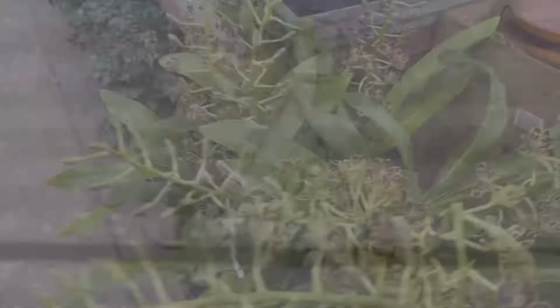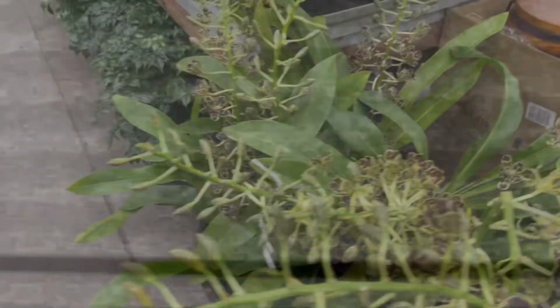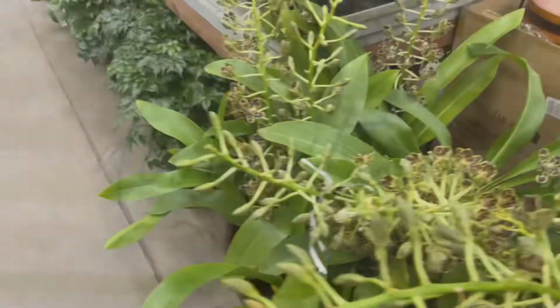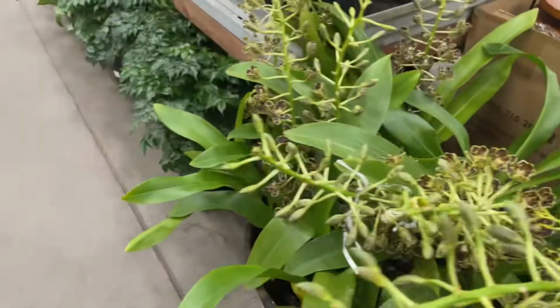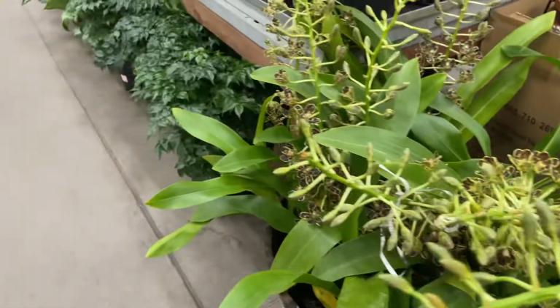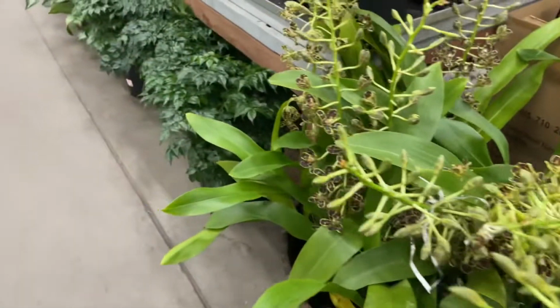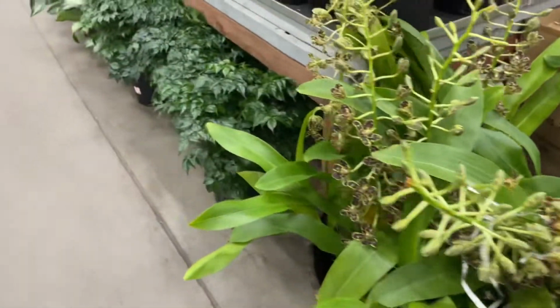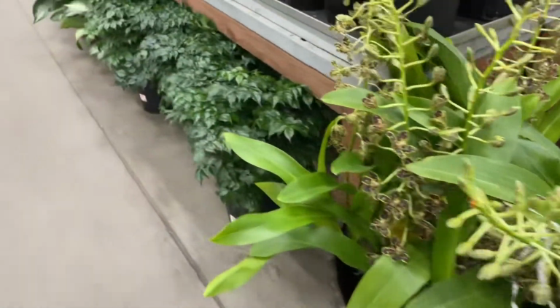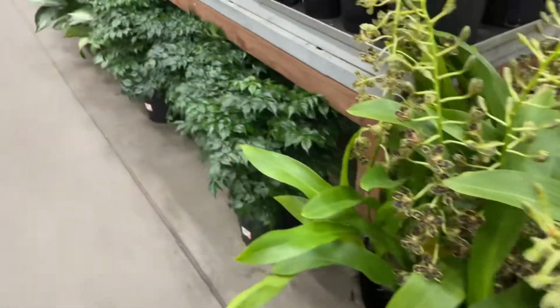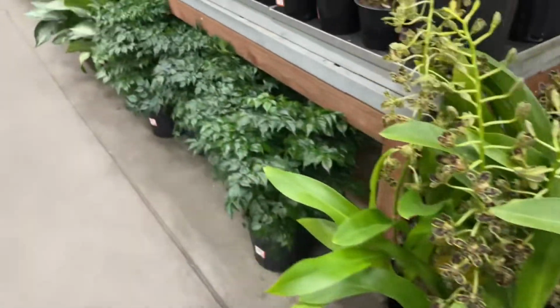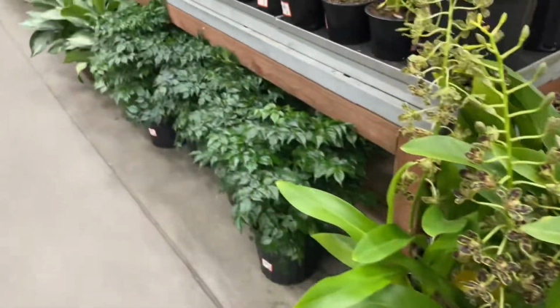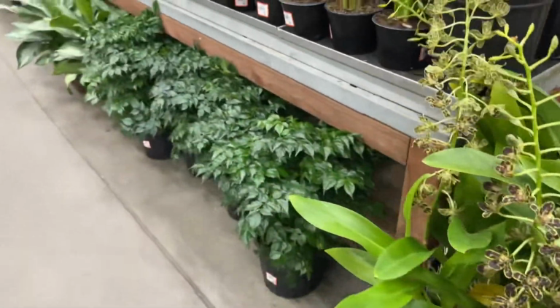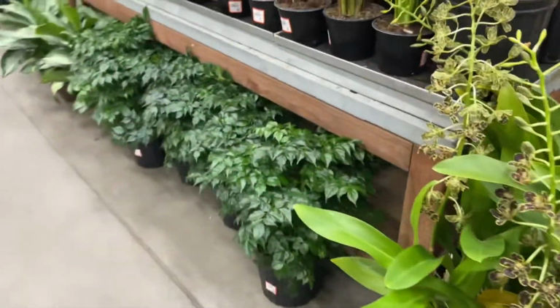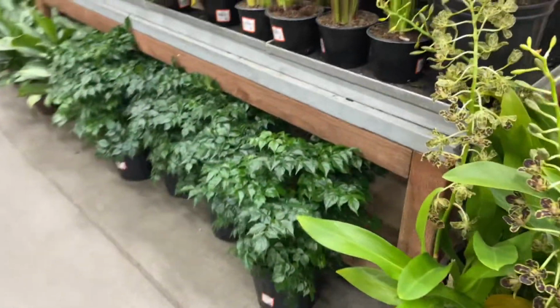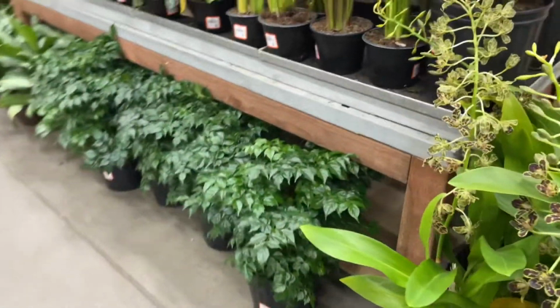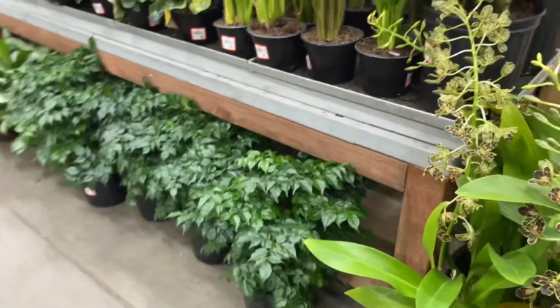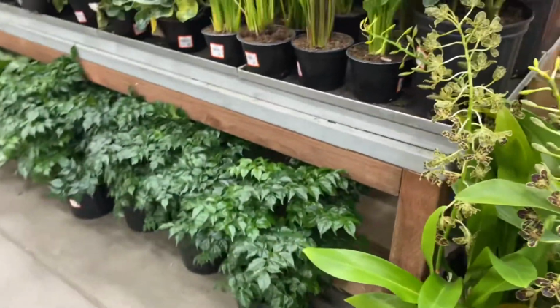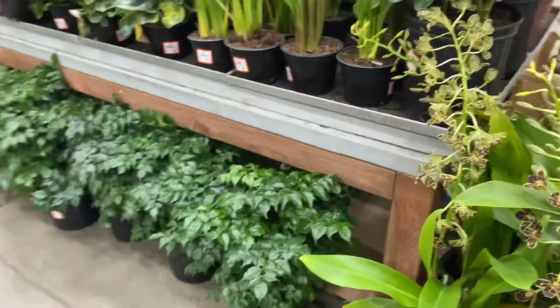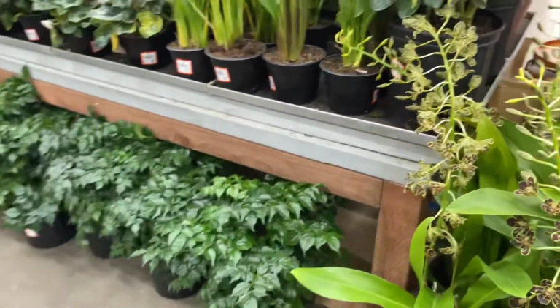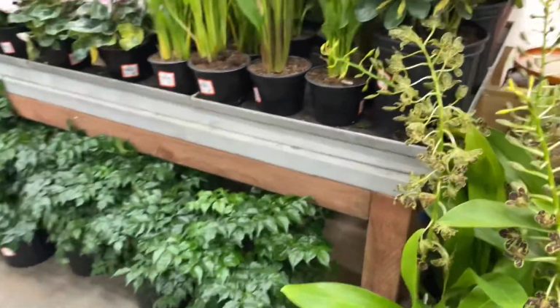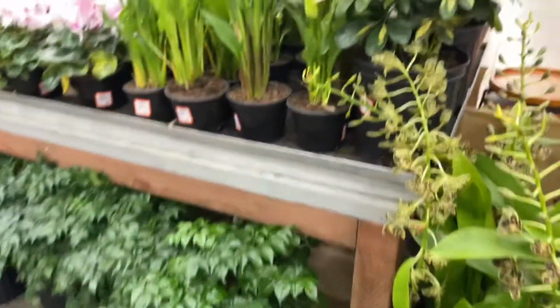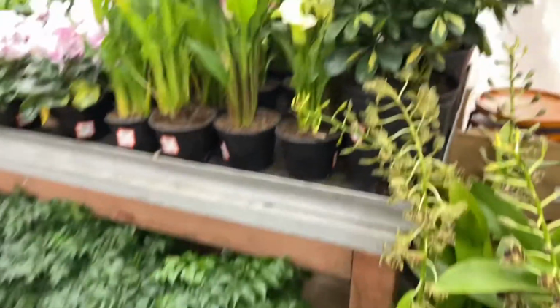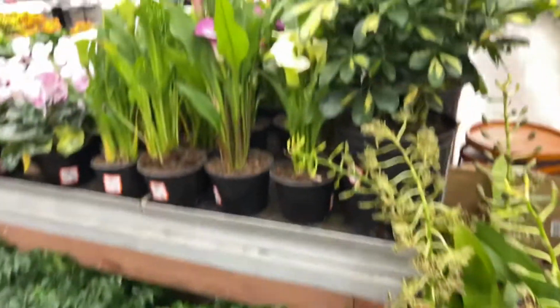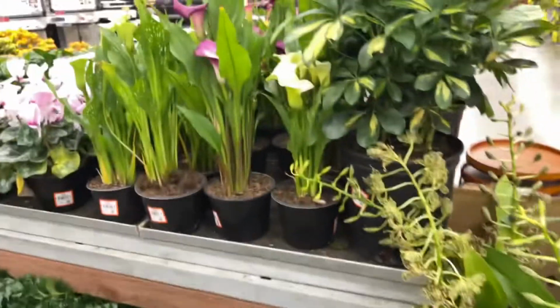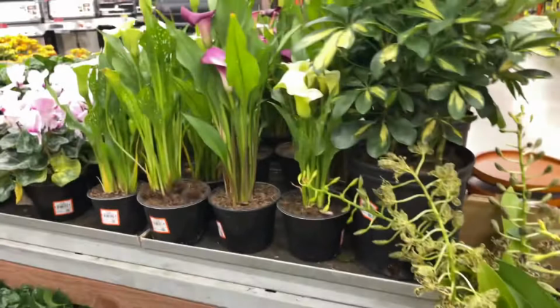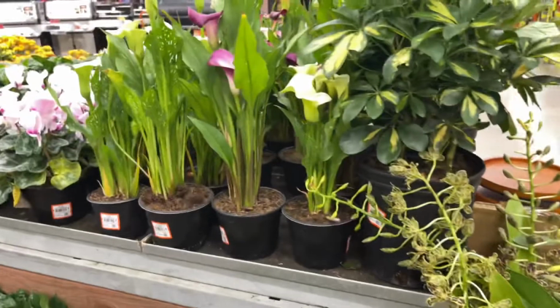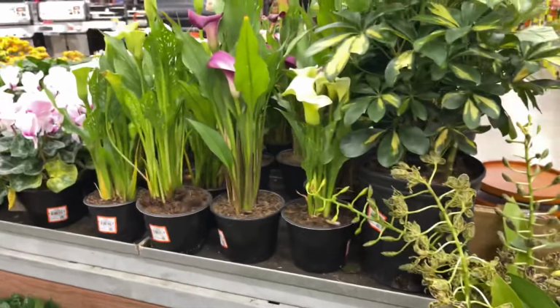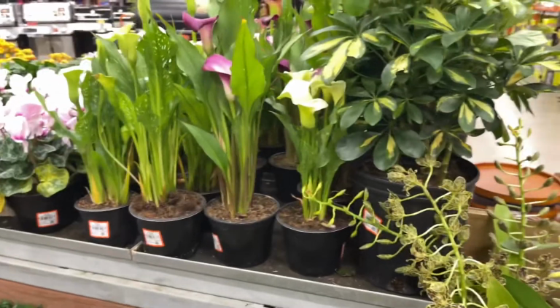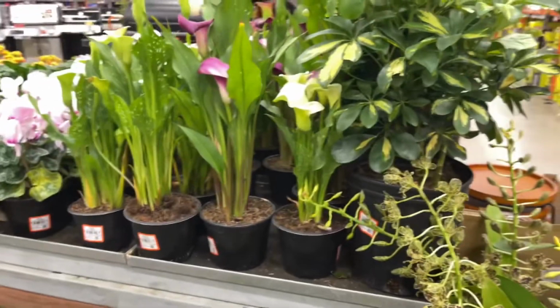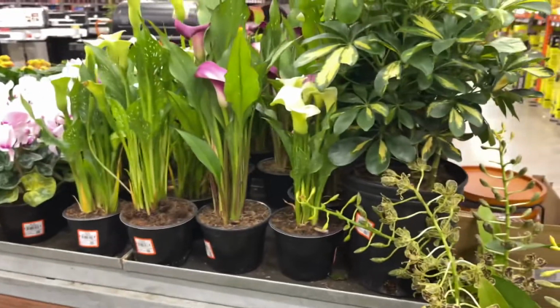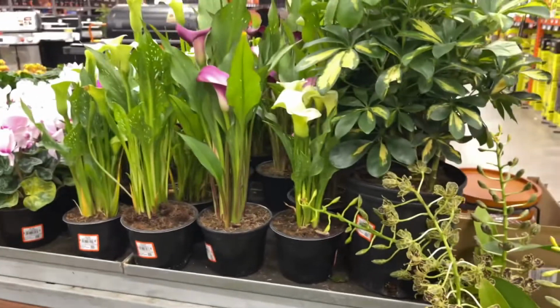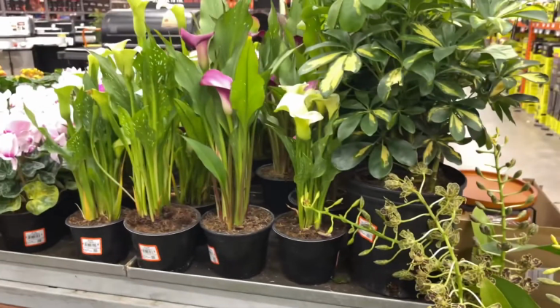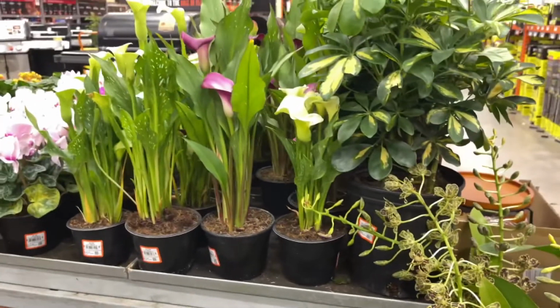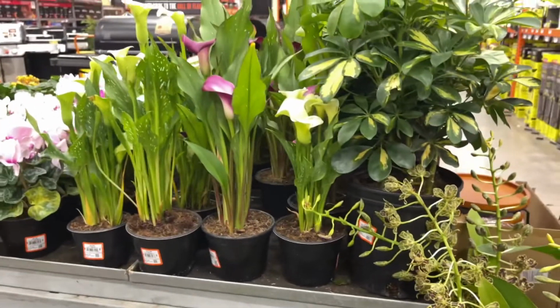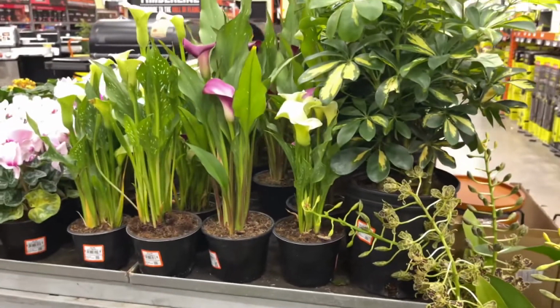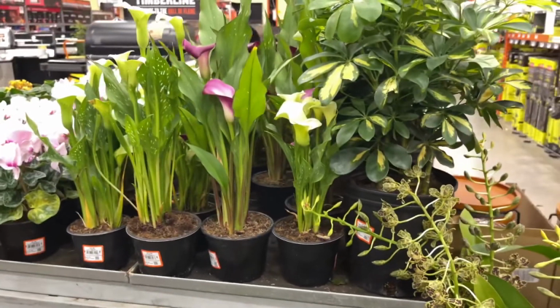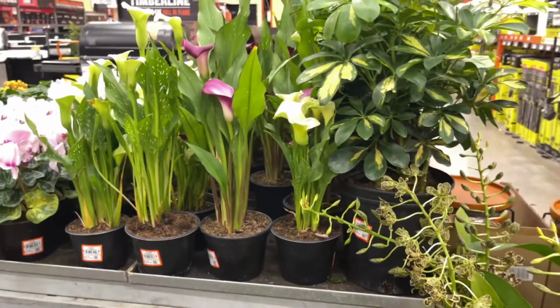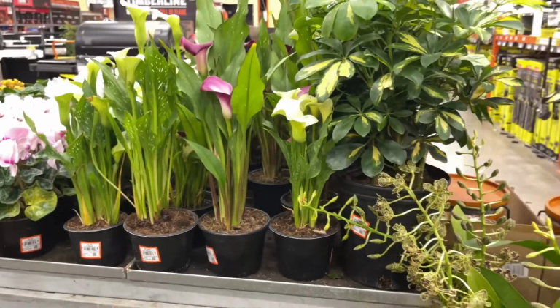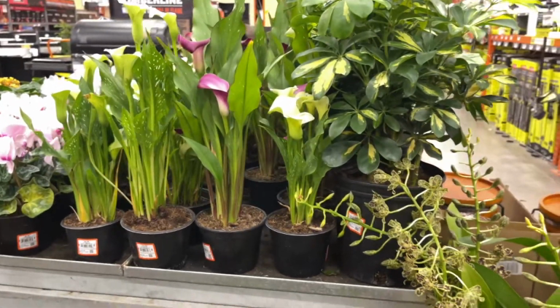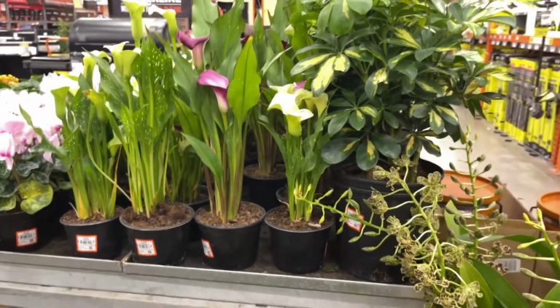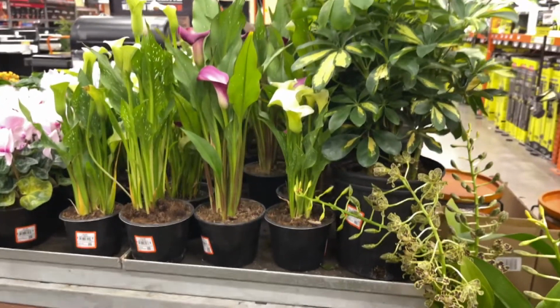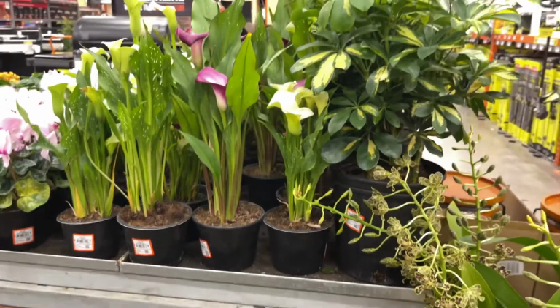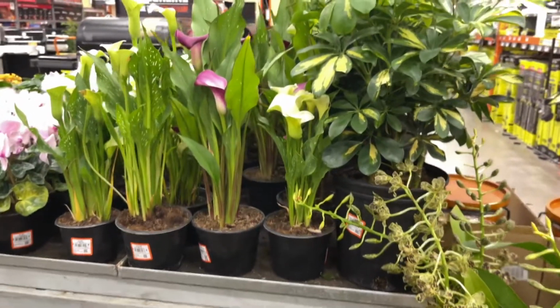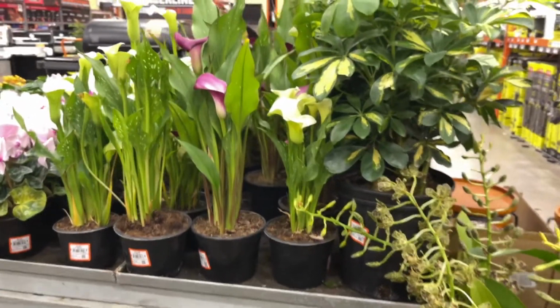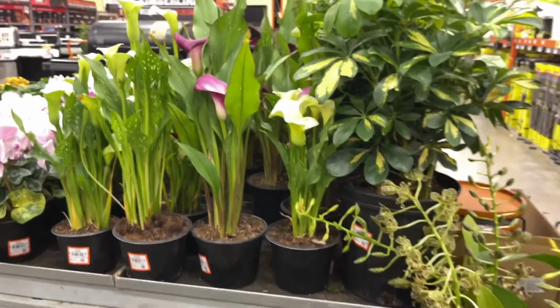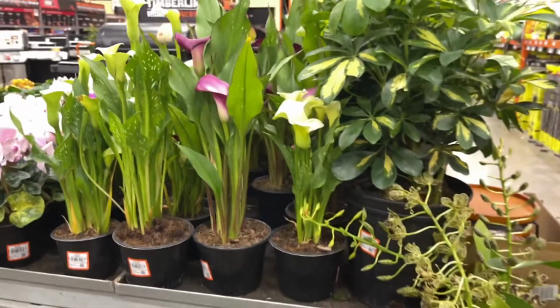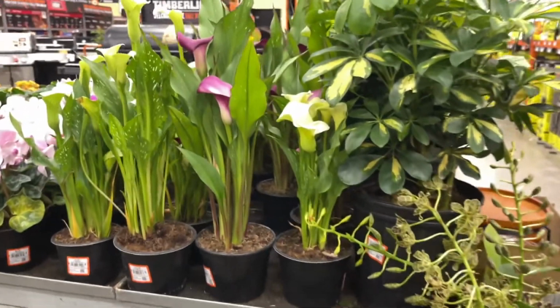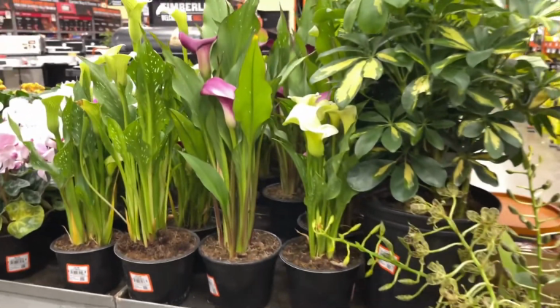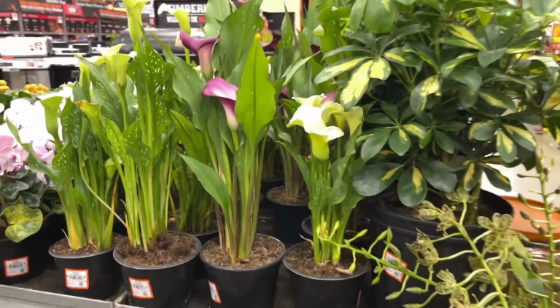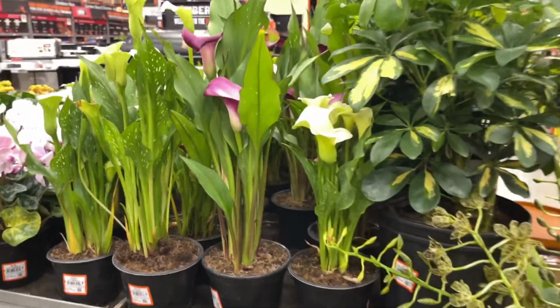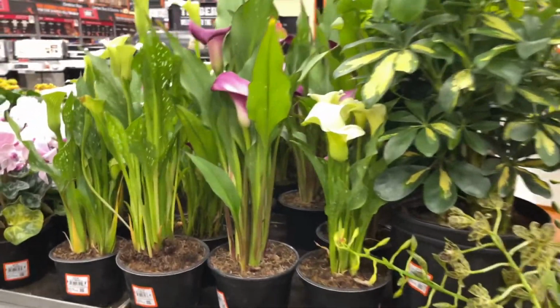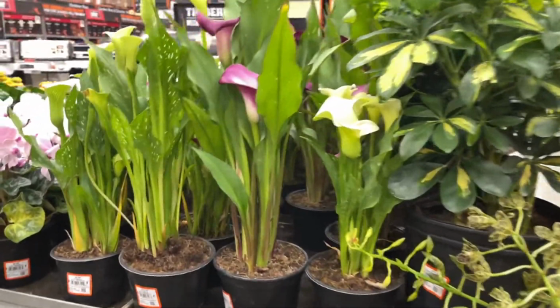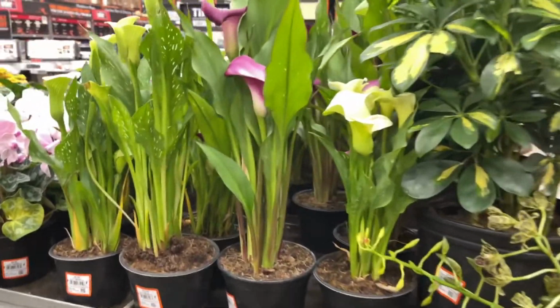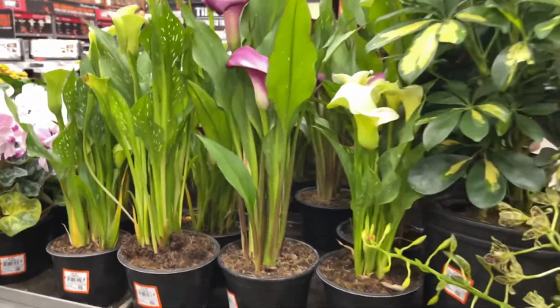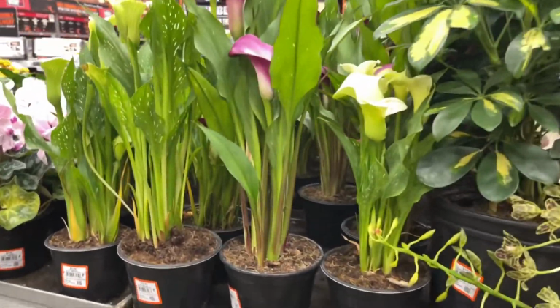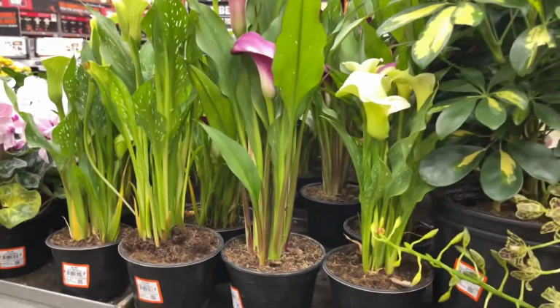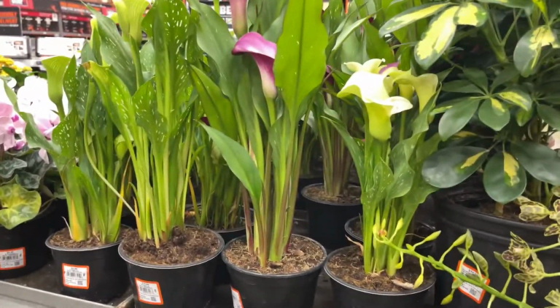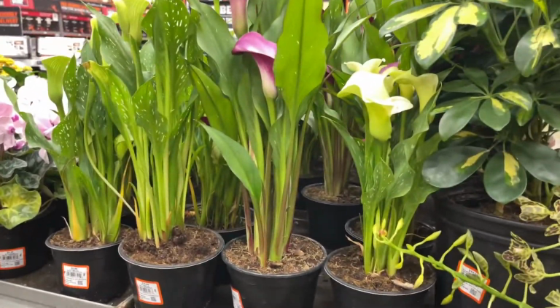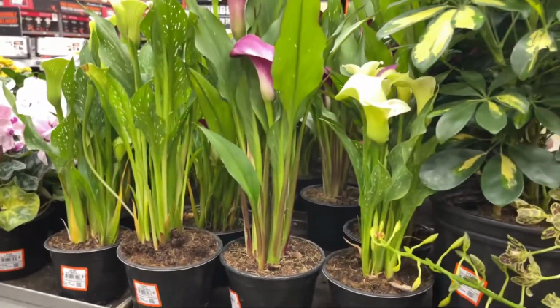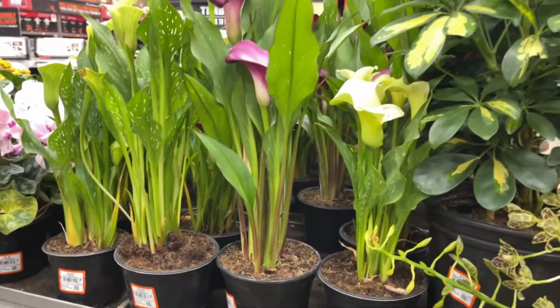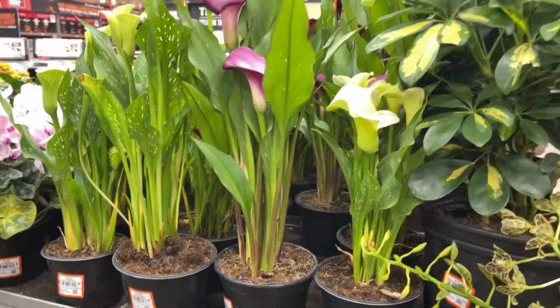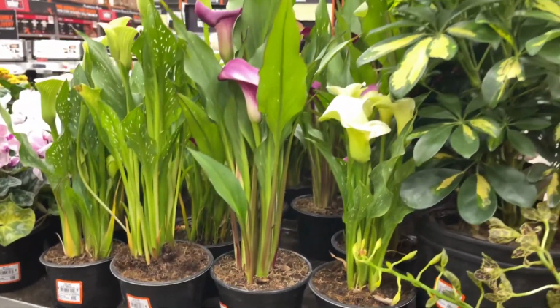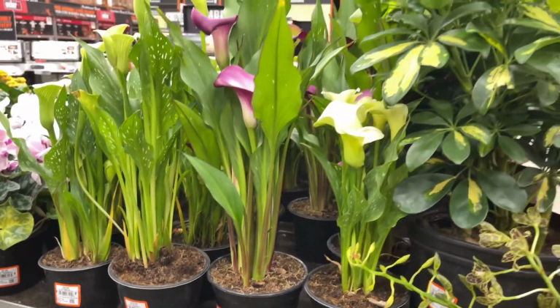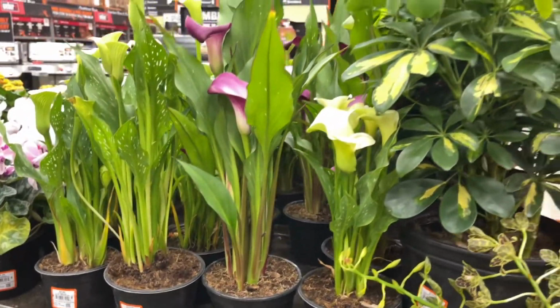It's exactly five in the morning — we pulled up as soon as they opened. They have tons of plants here.